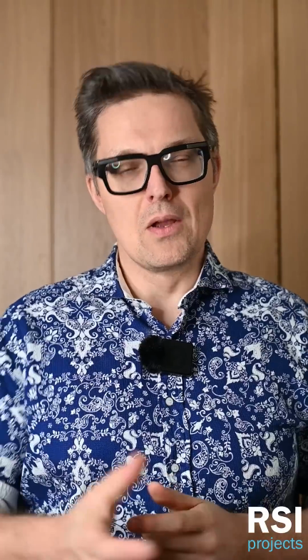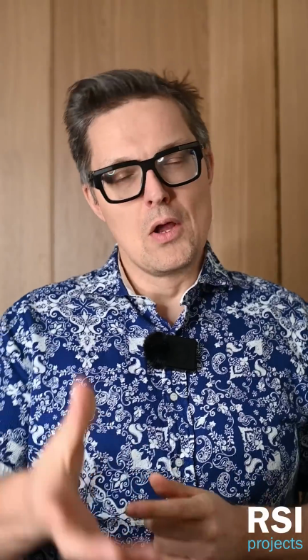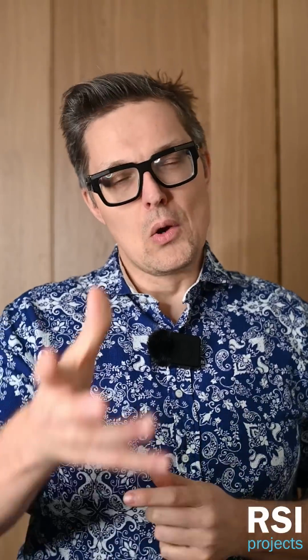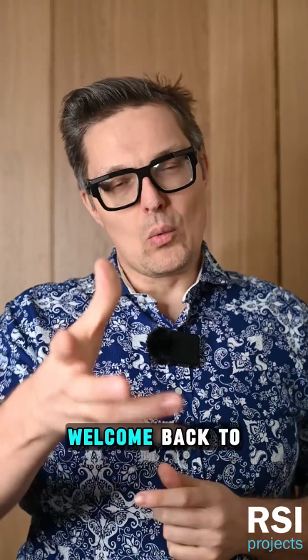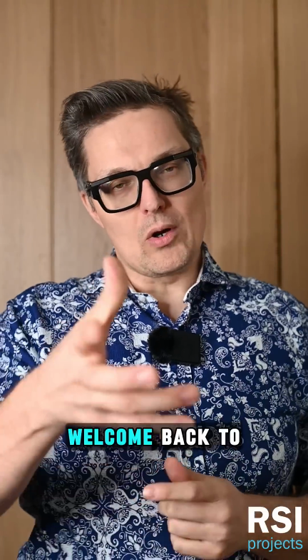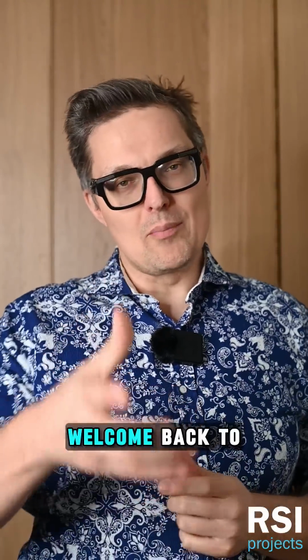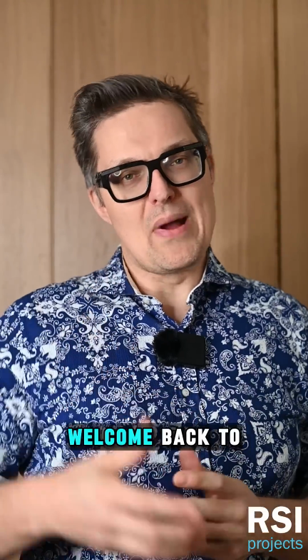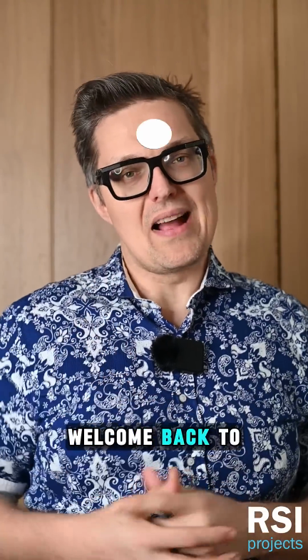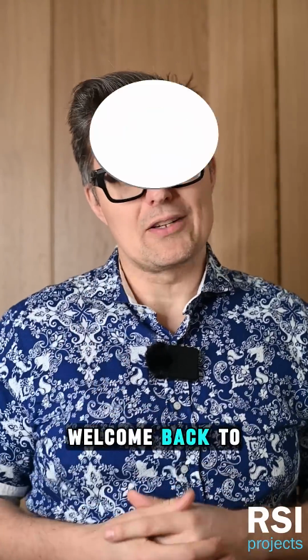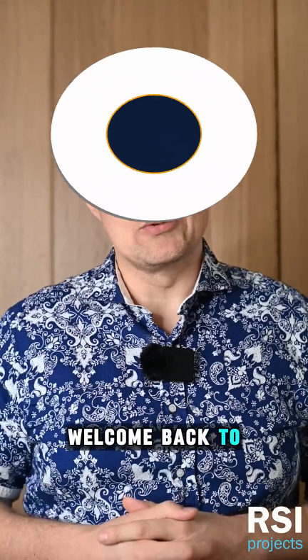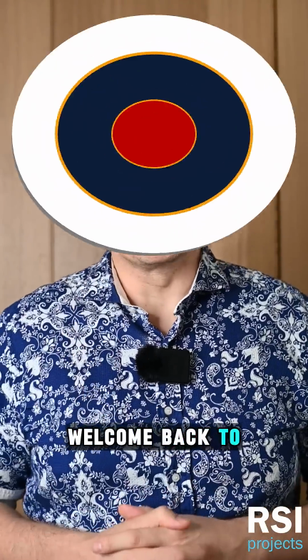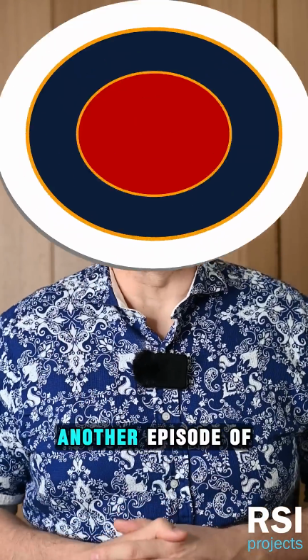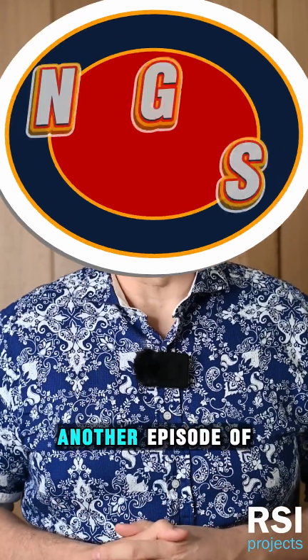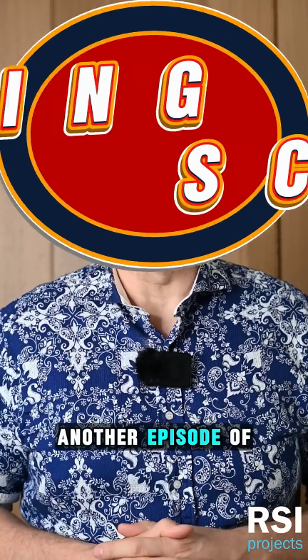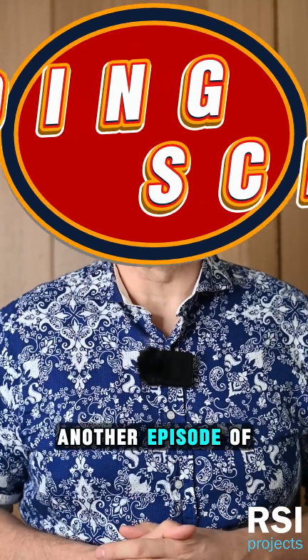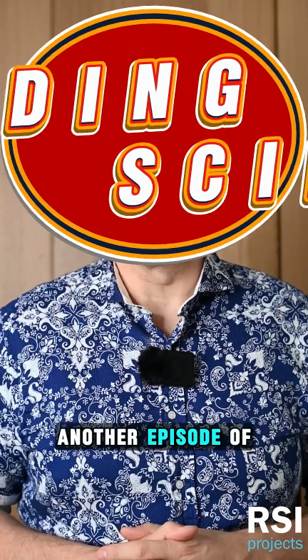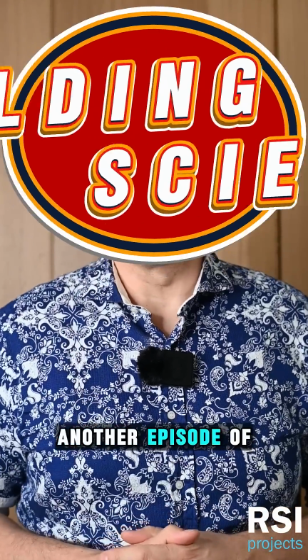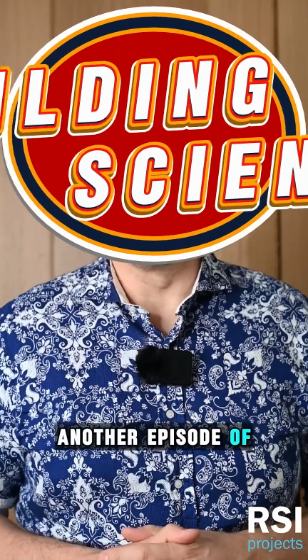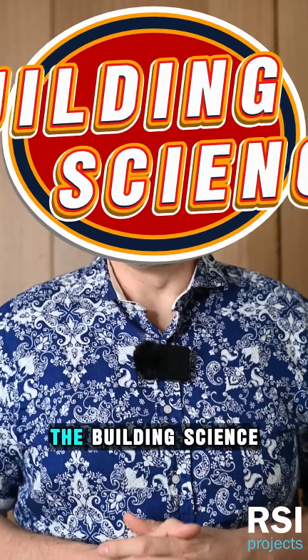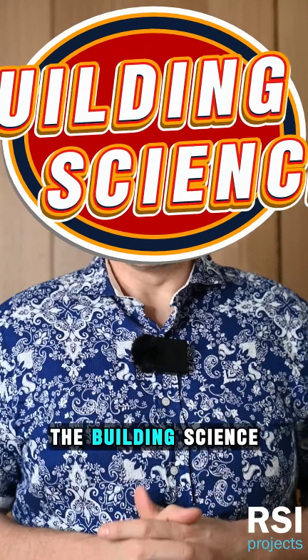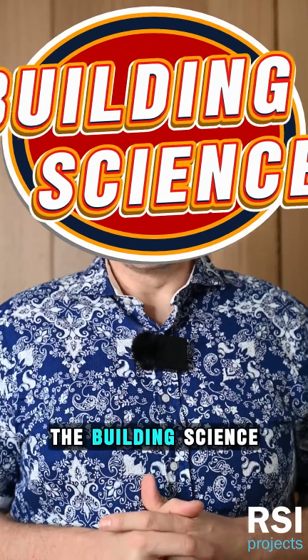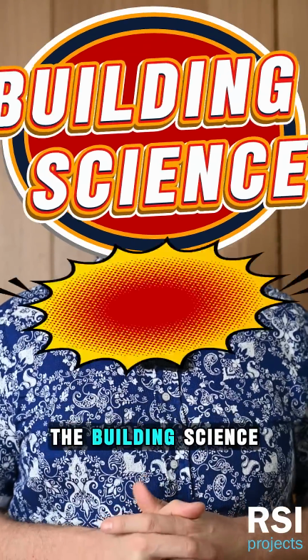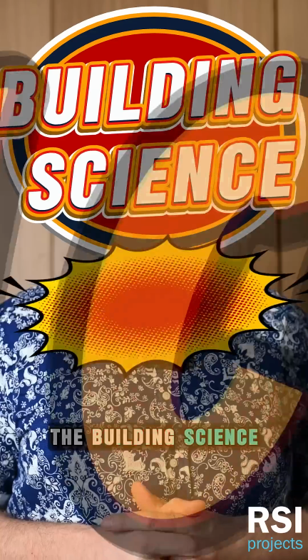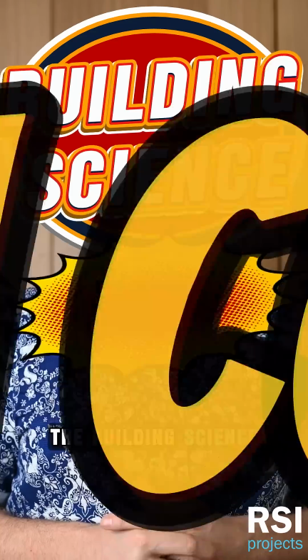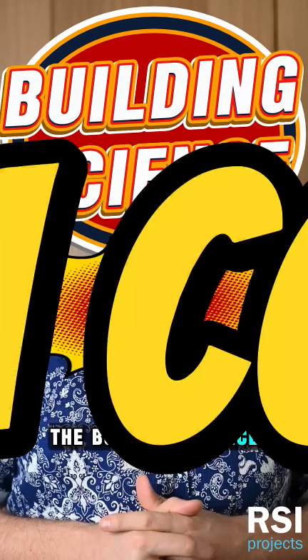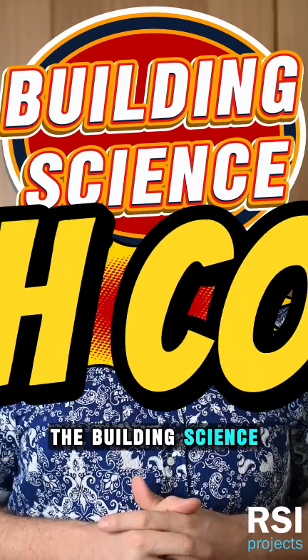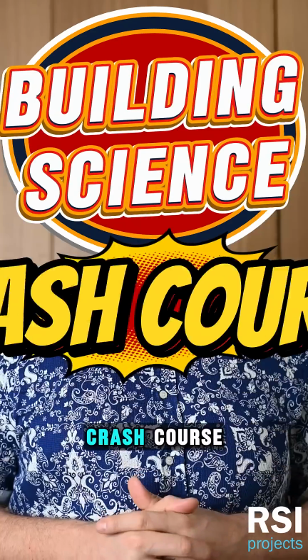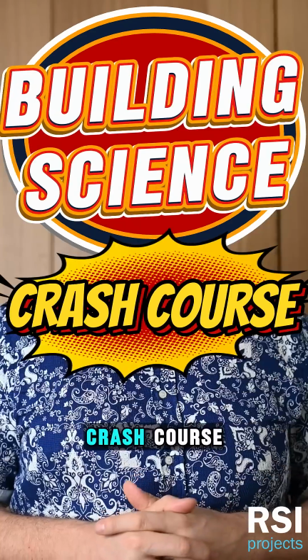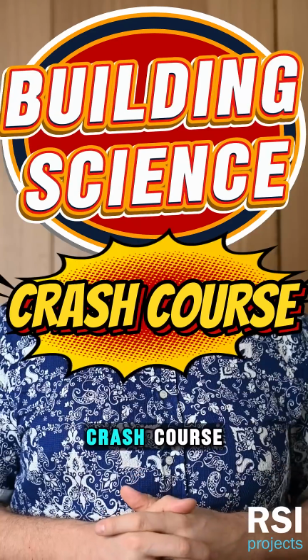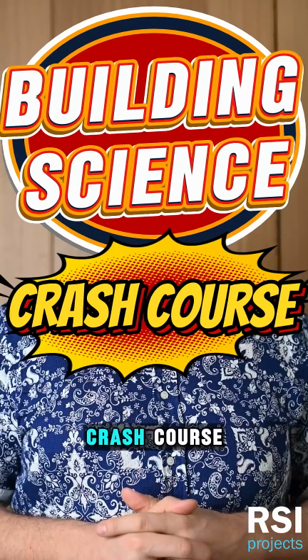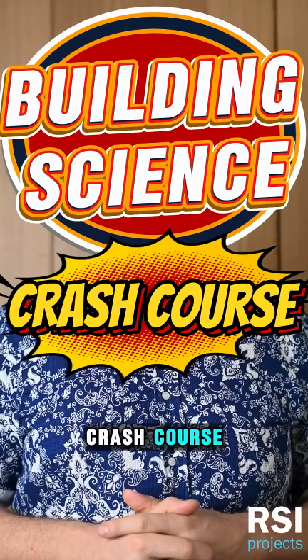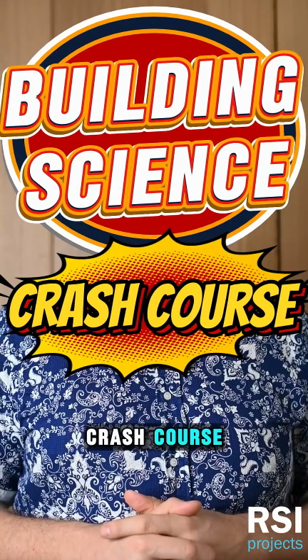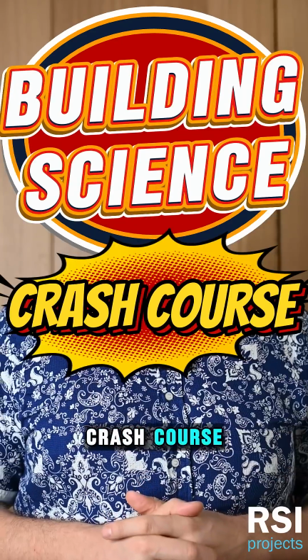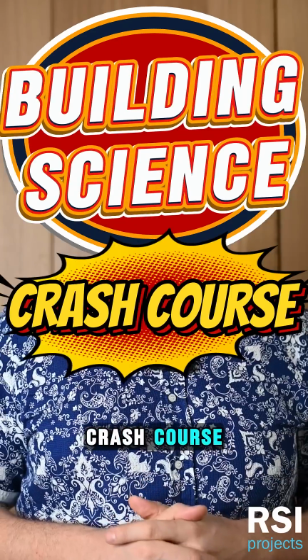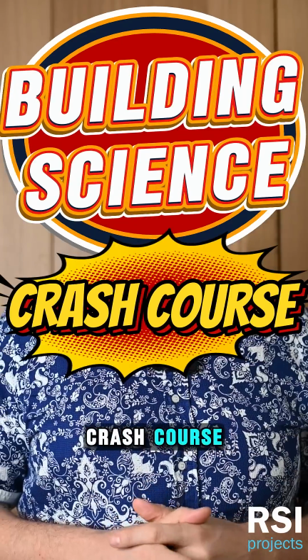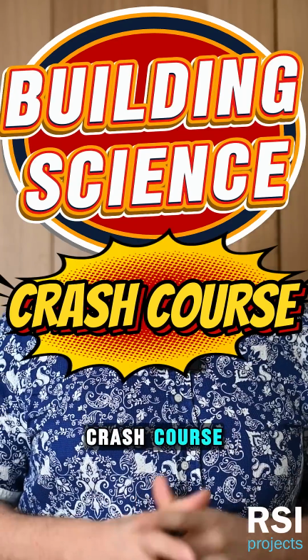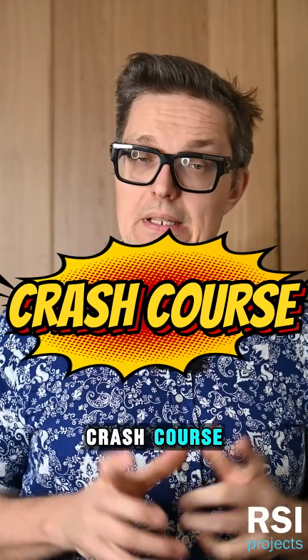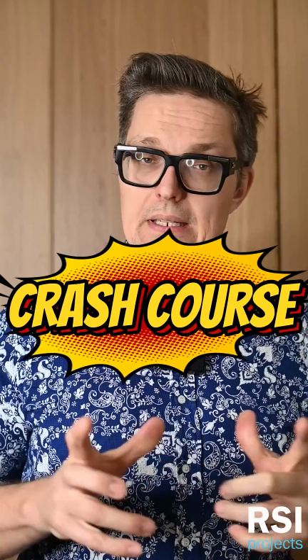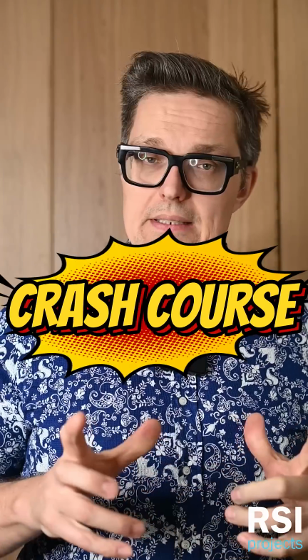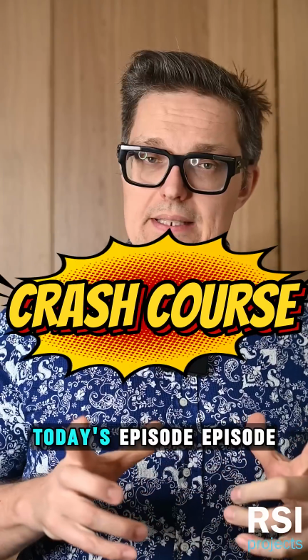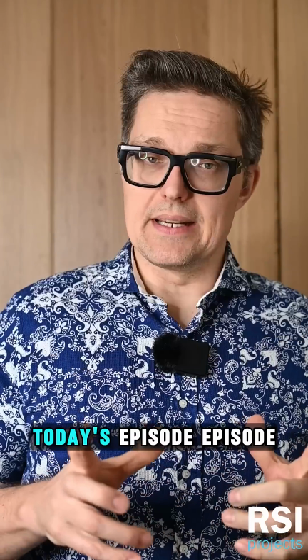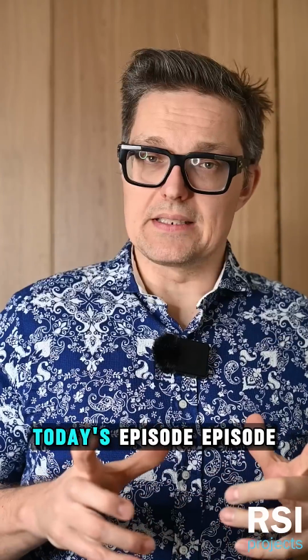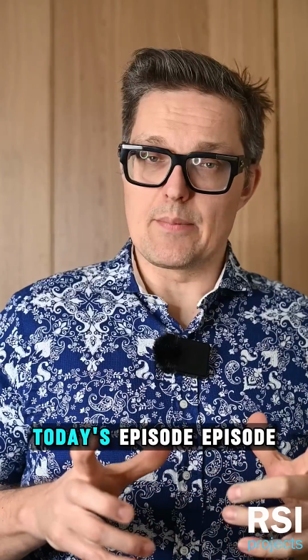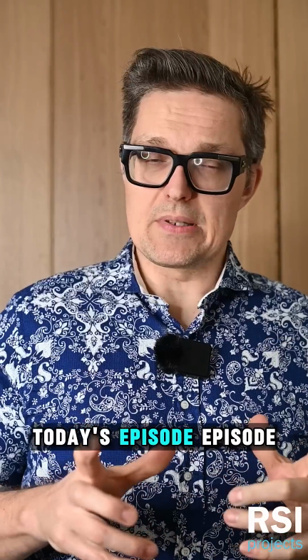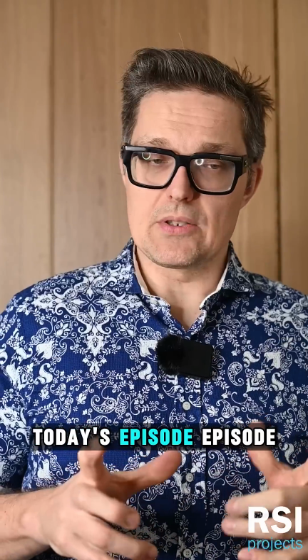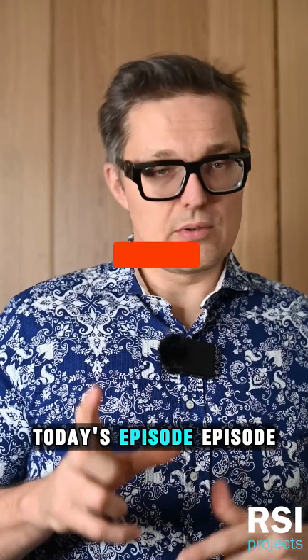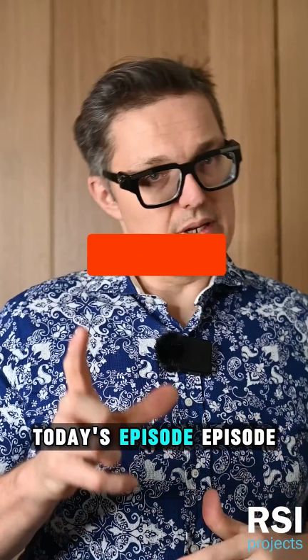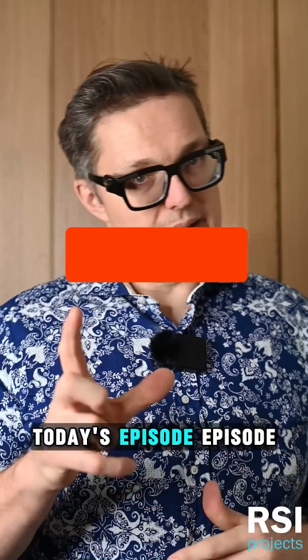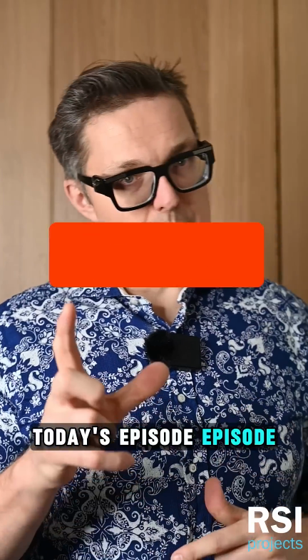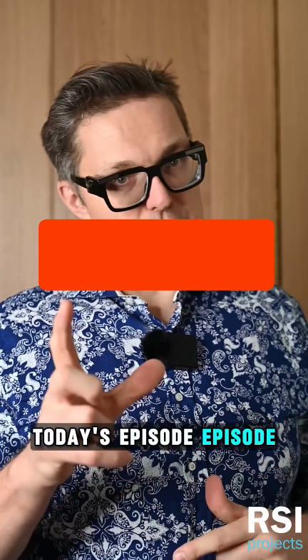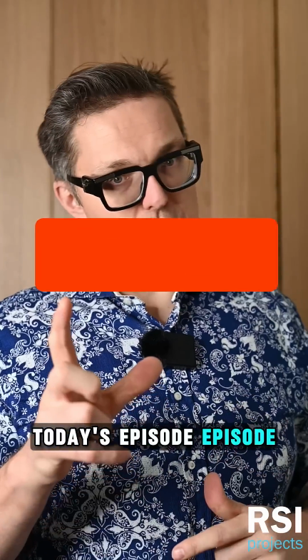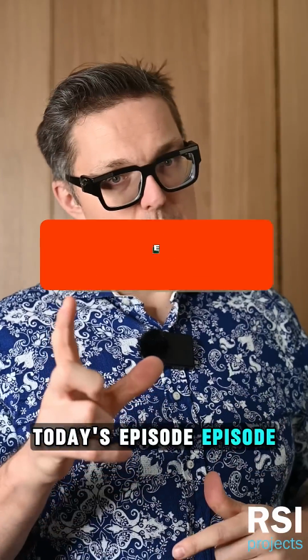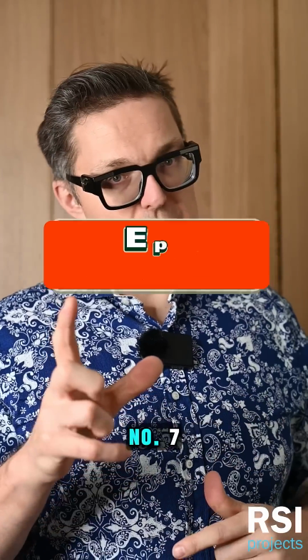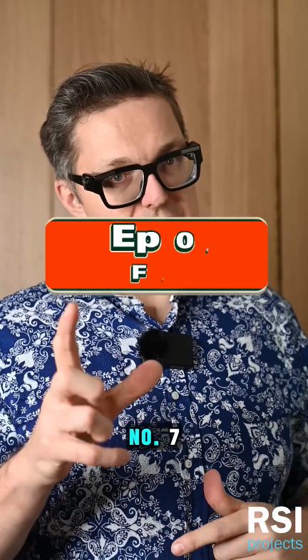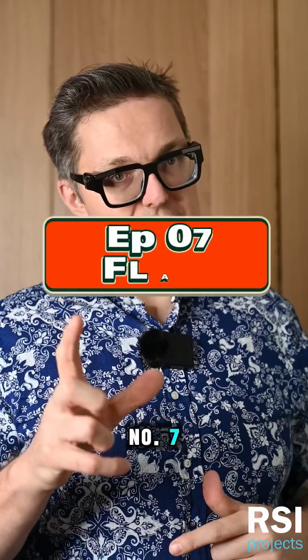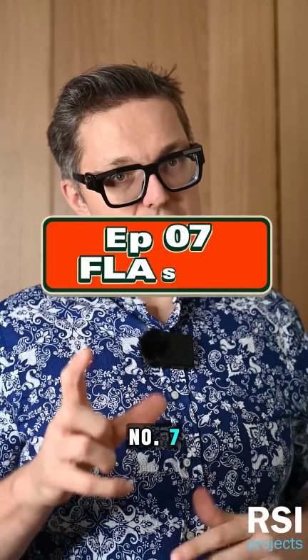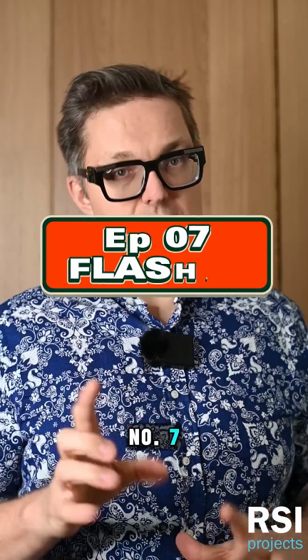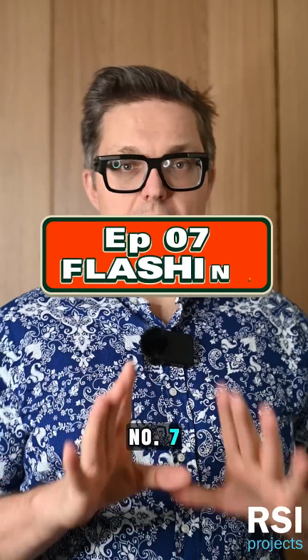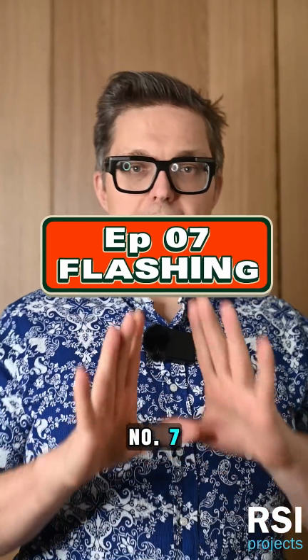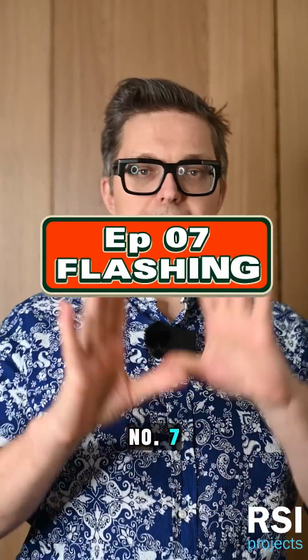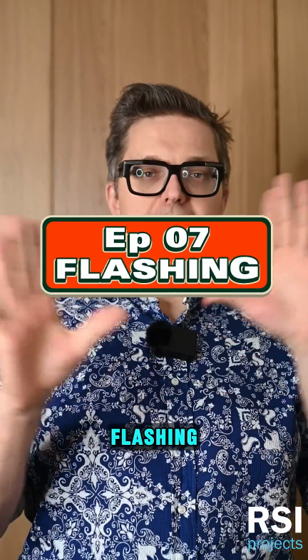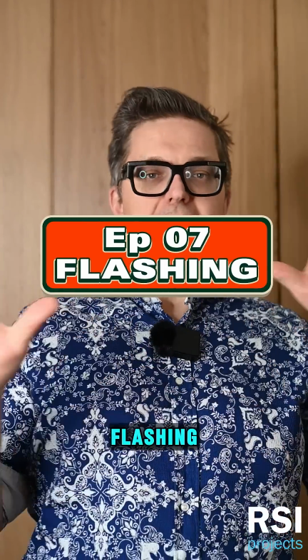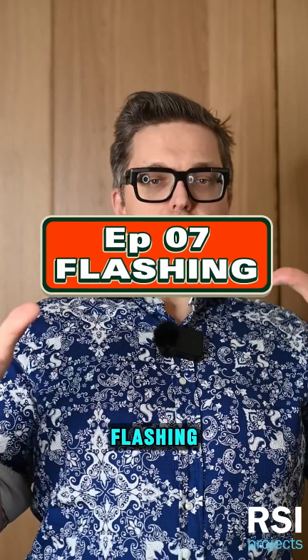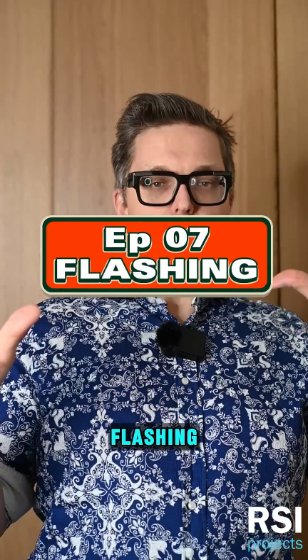Welcome back to another episode of the Building Science Crash Course. Today's episode, episode number seven: flashing.